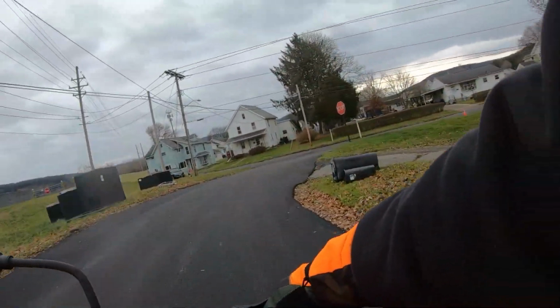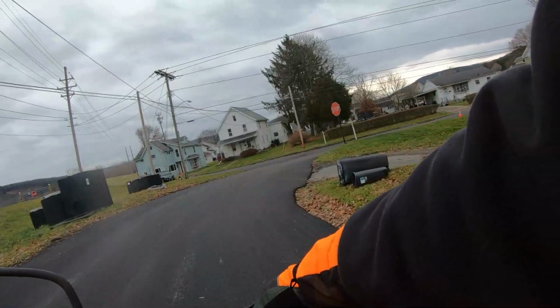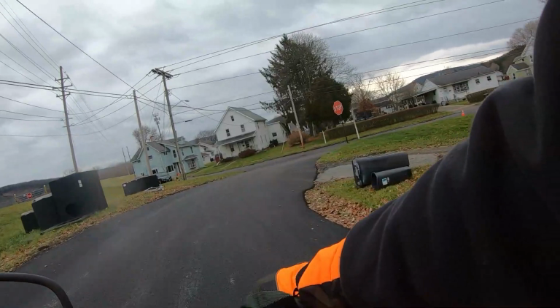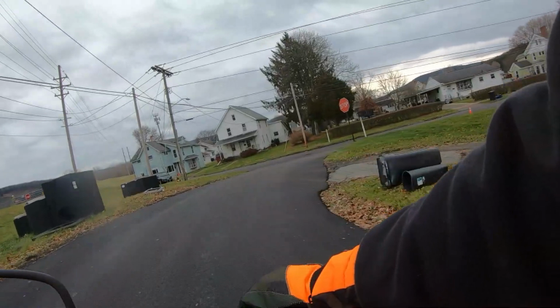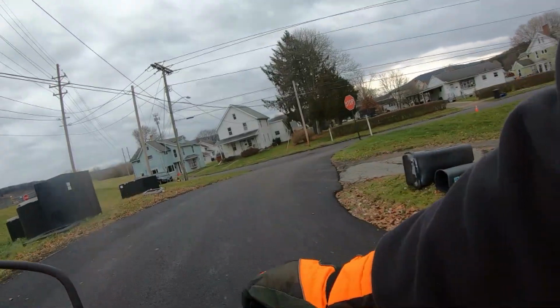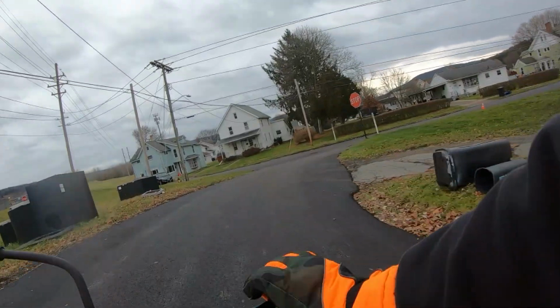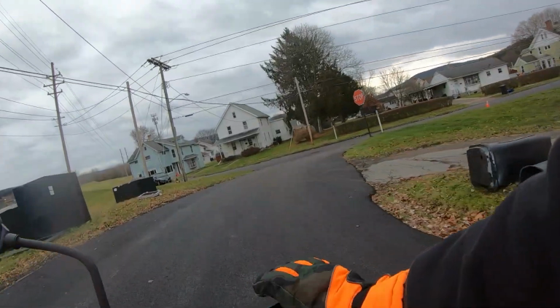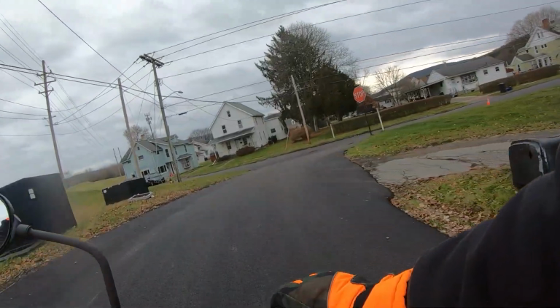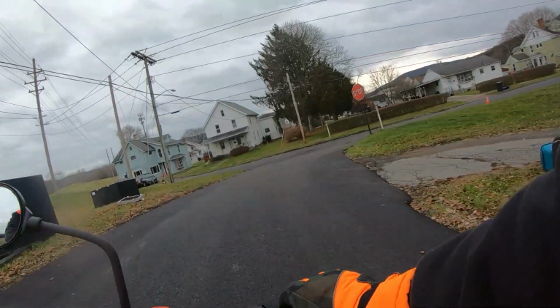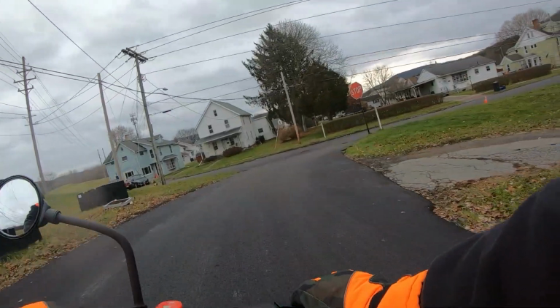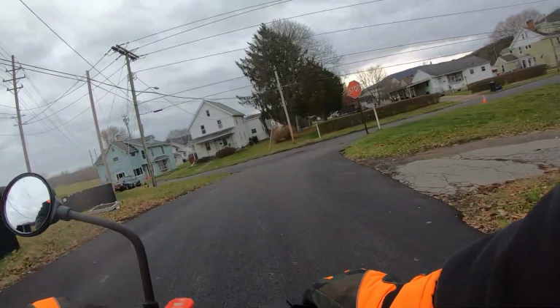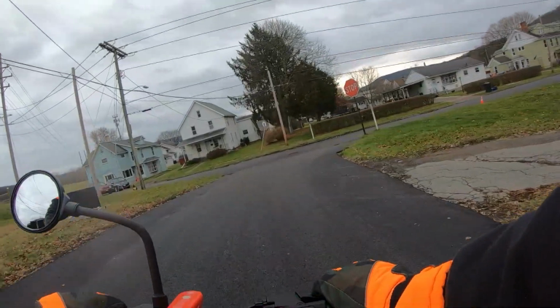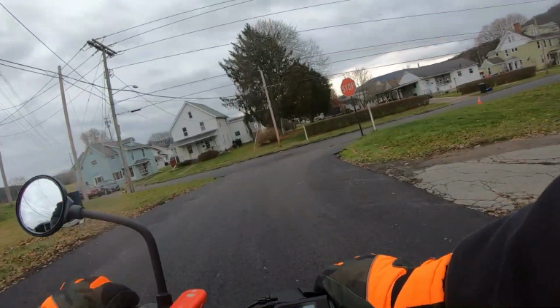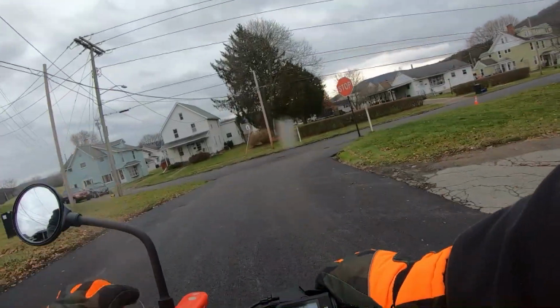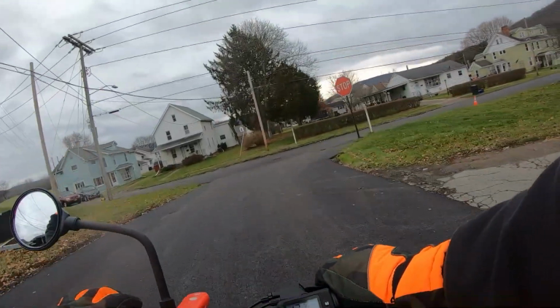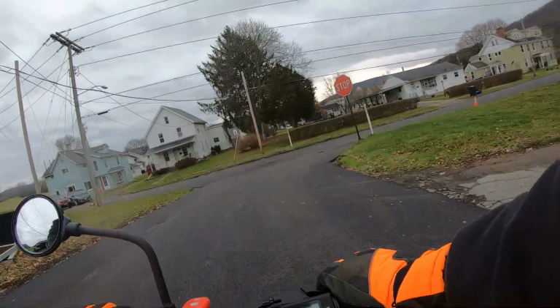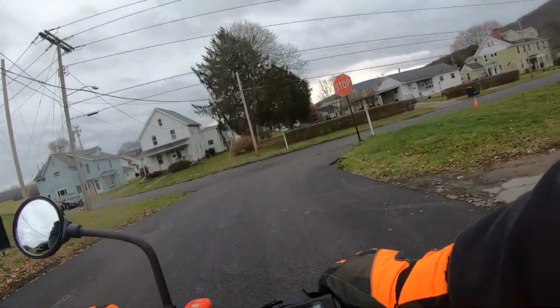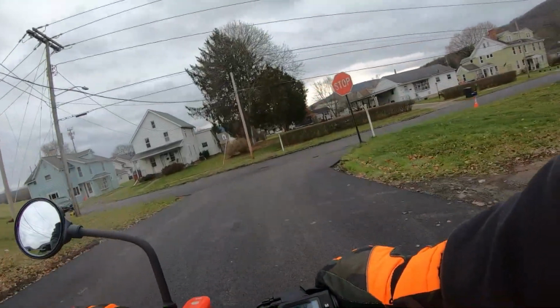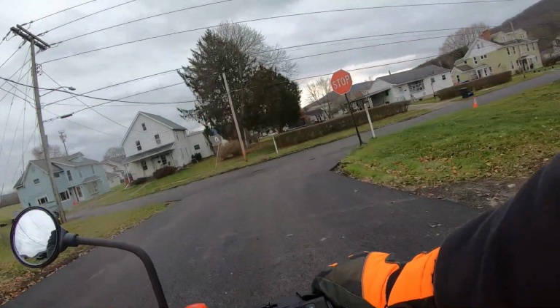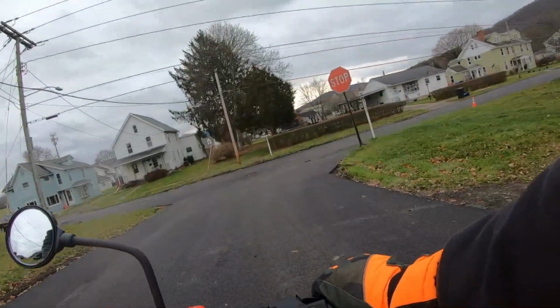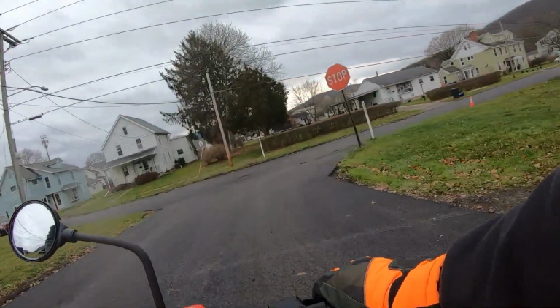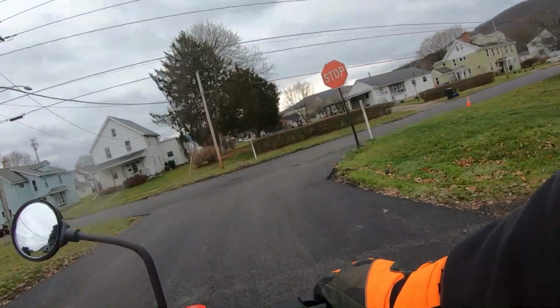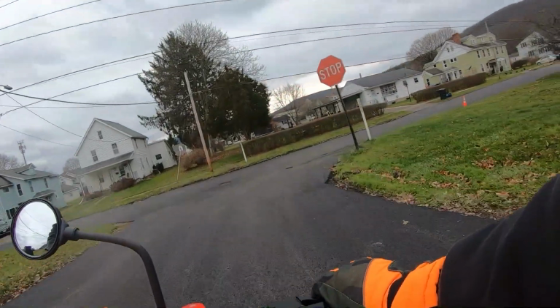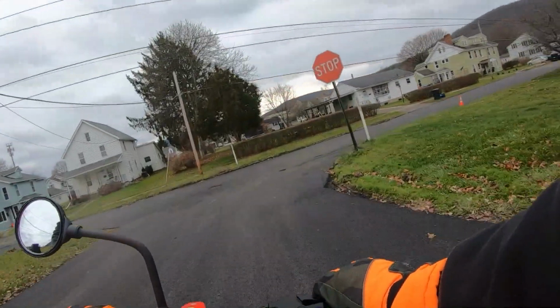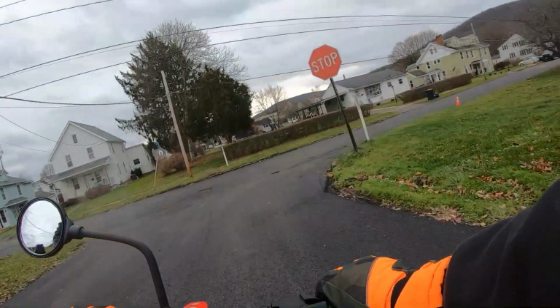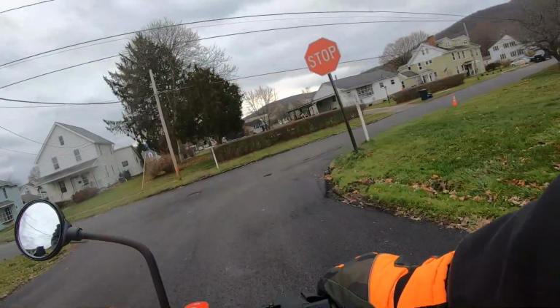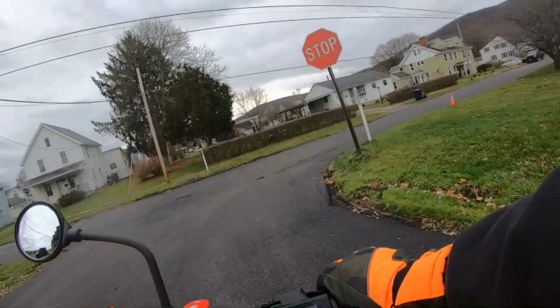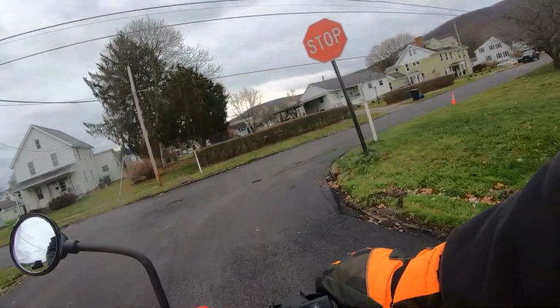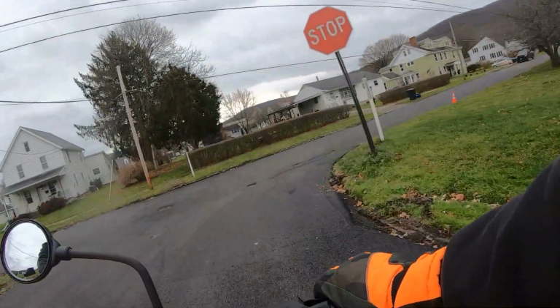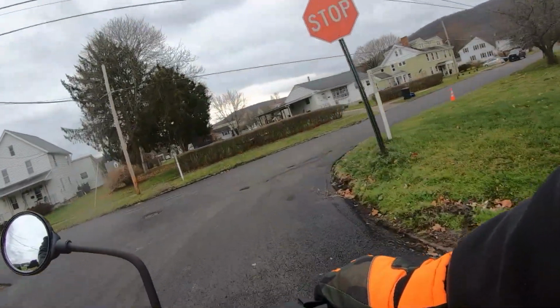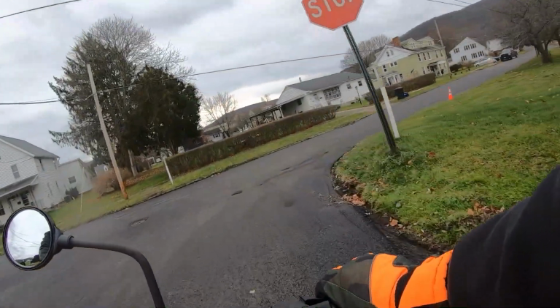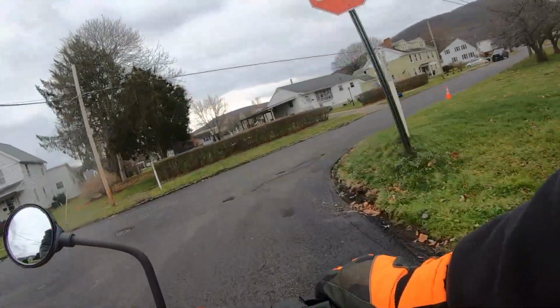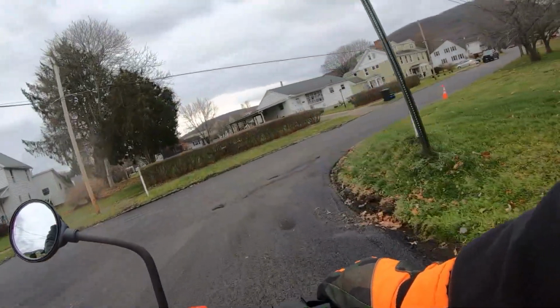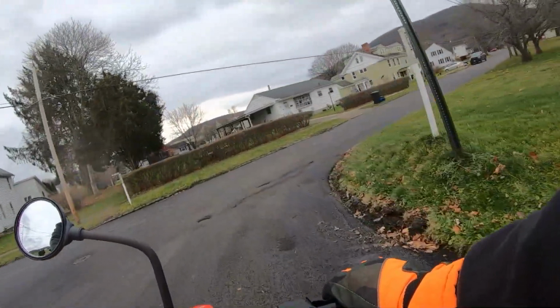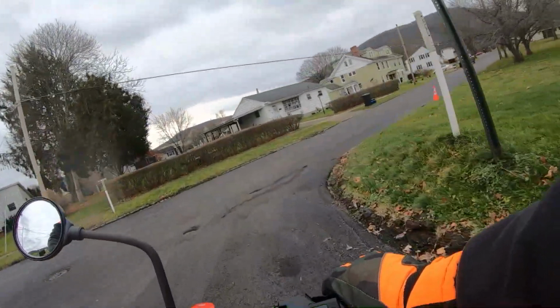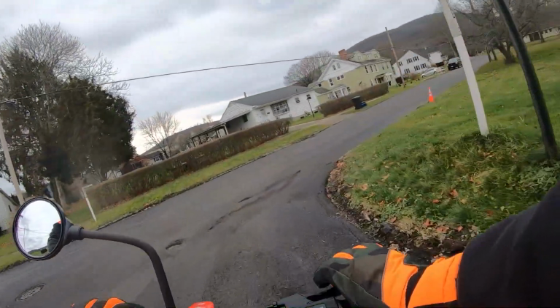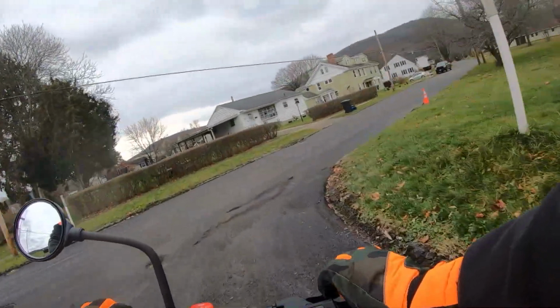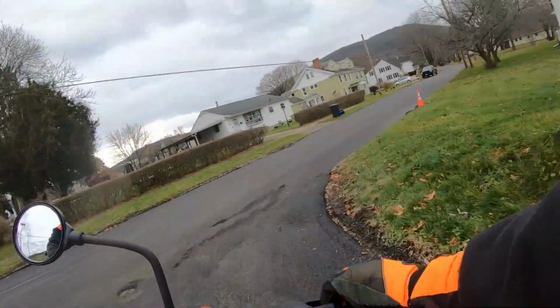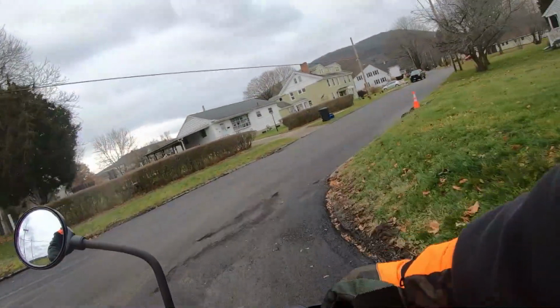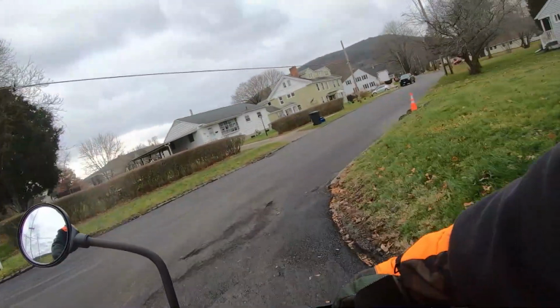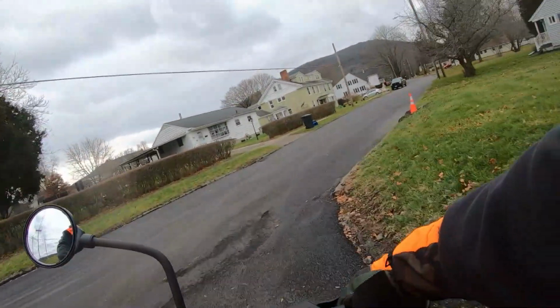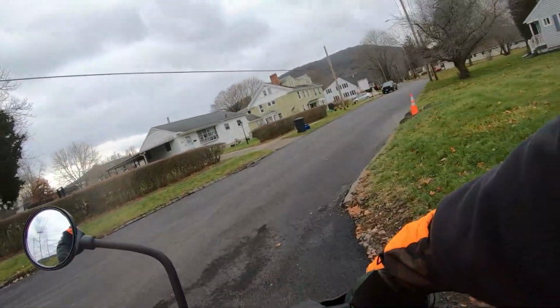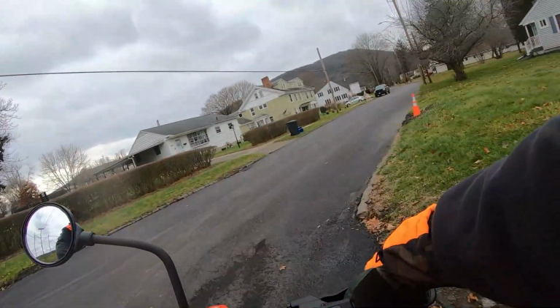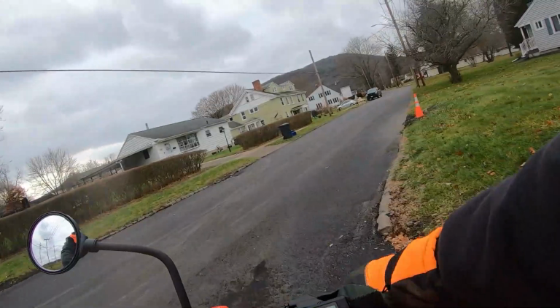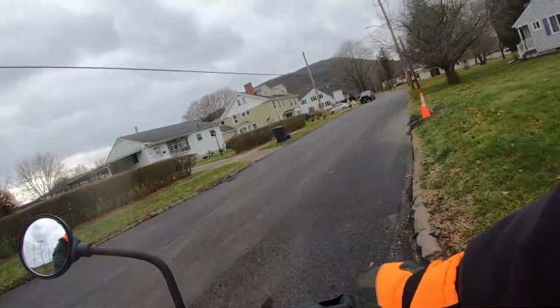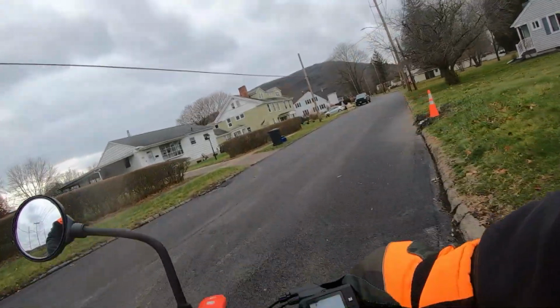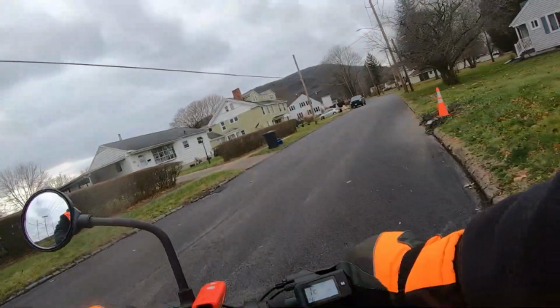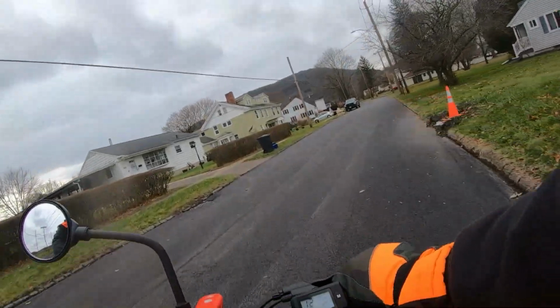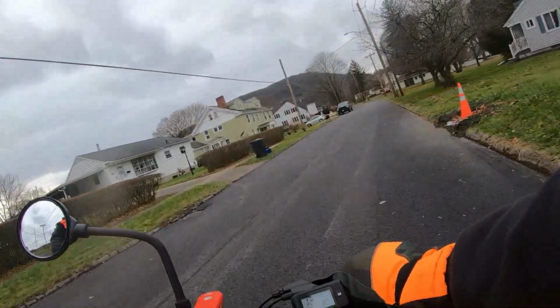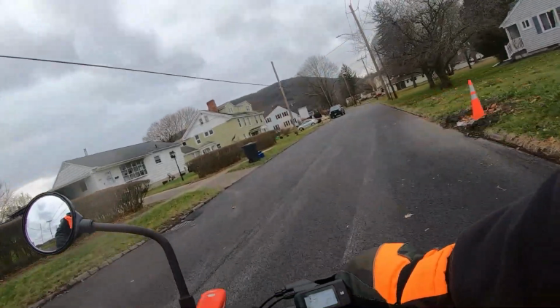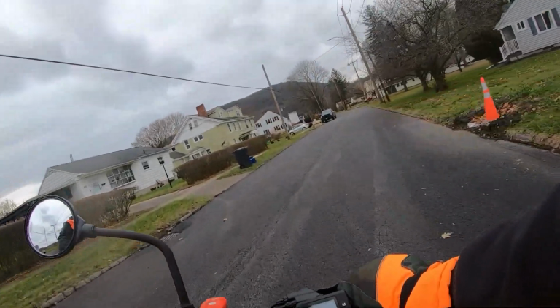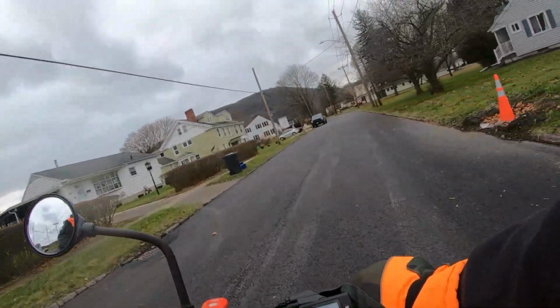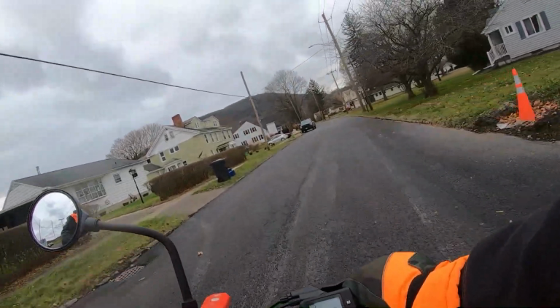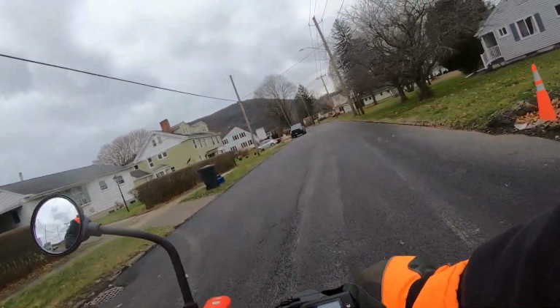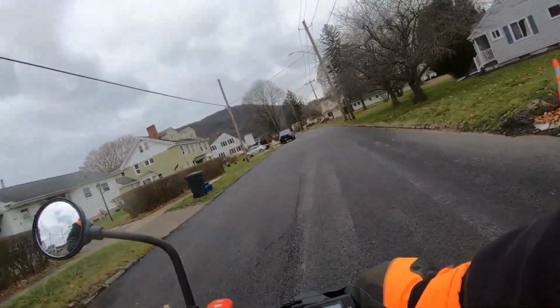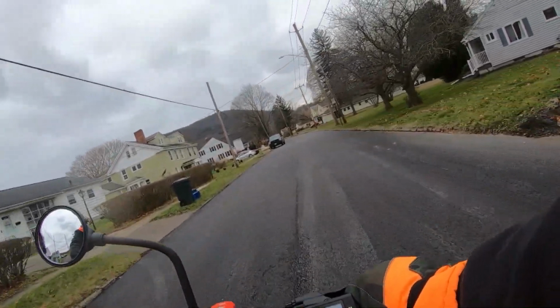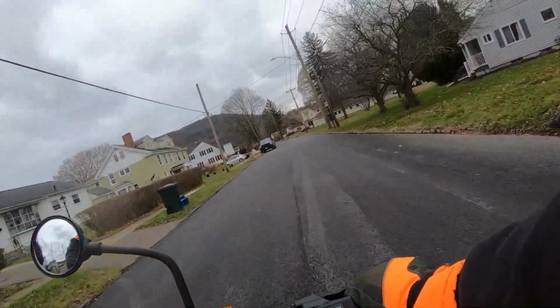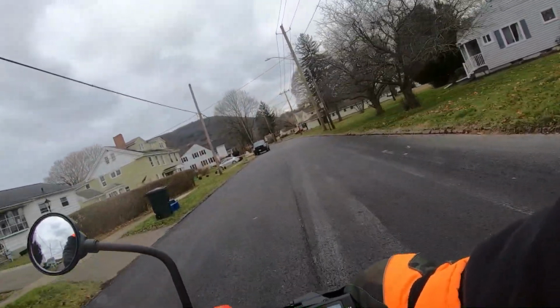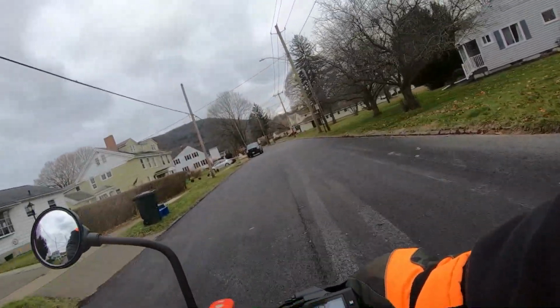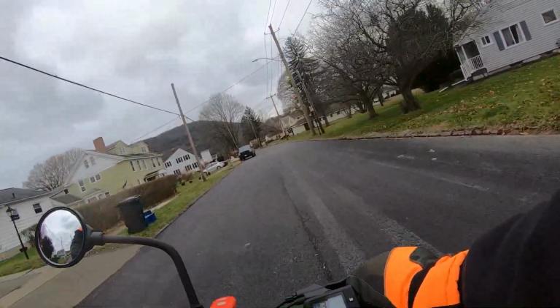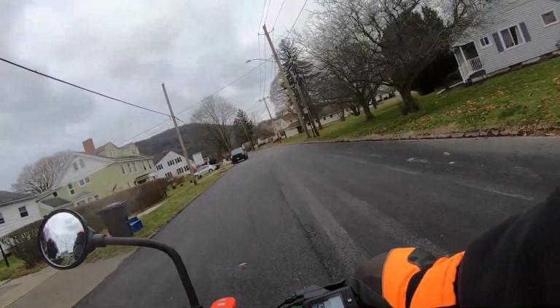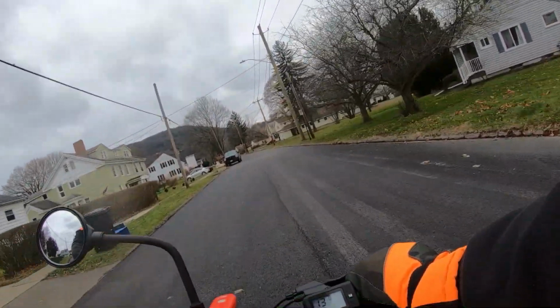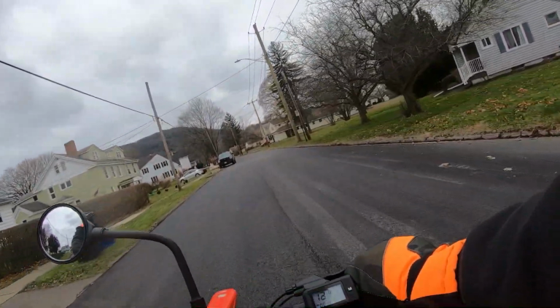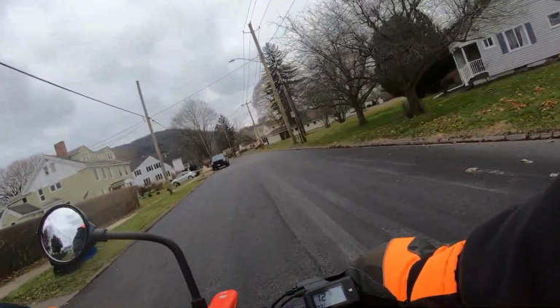I took this corner a little too fast last night. There we go.